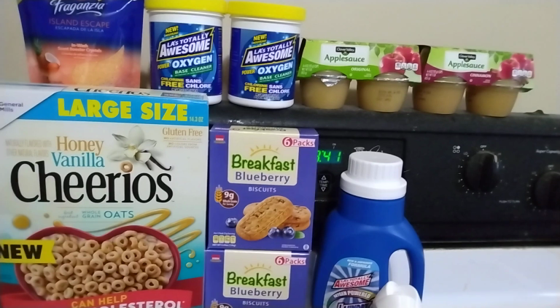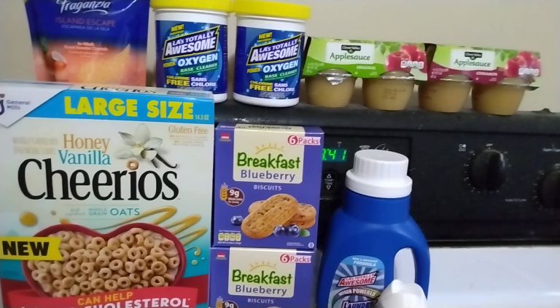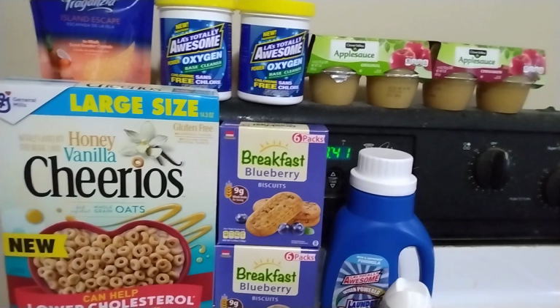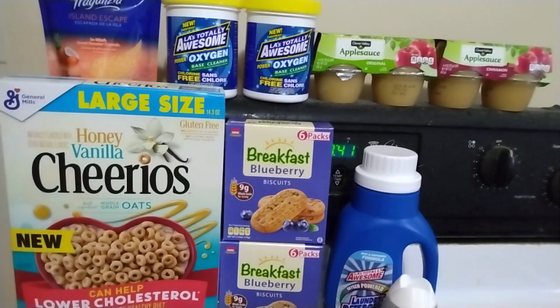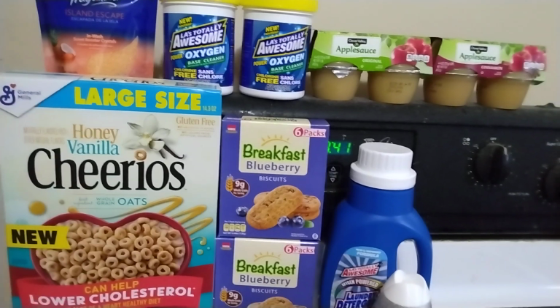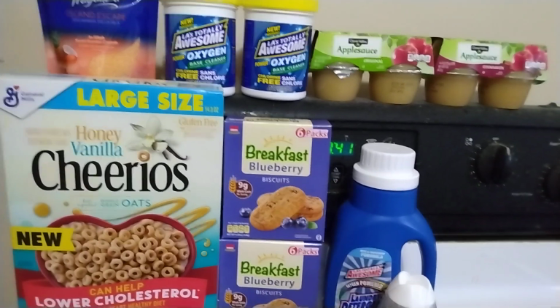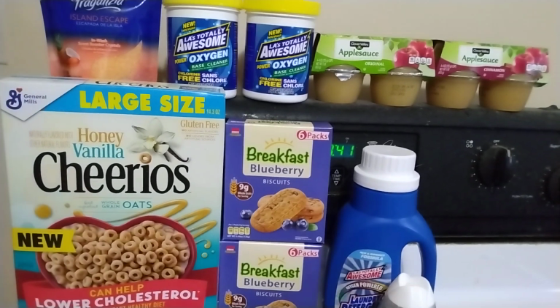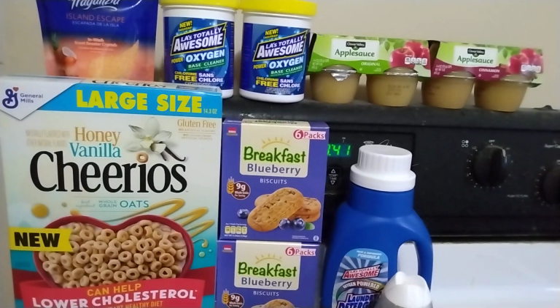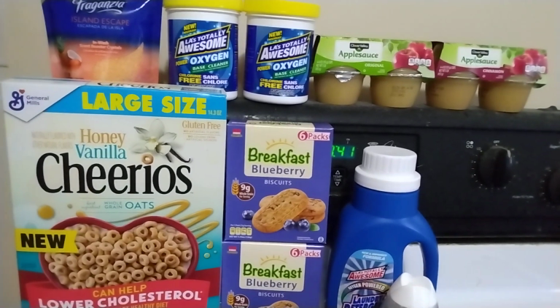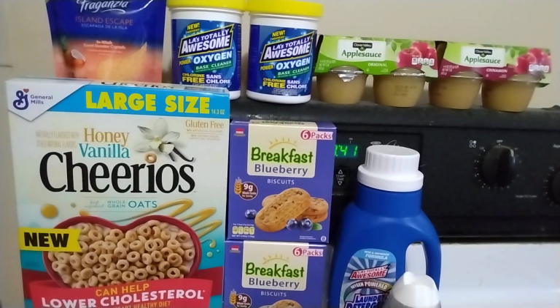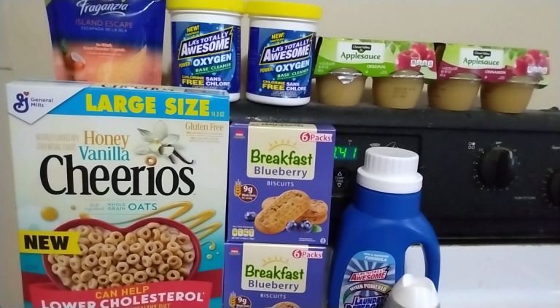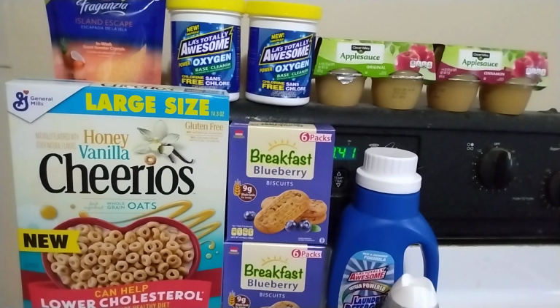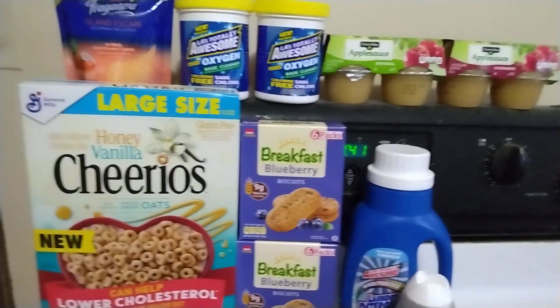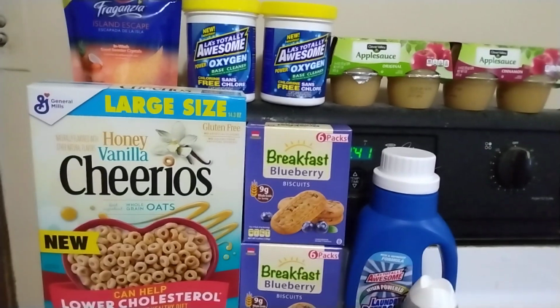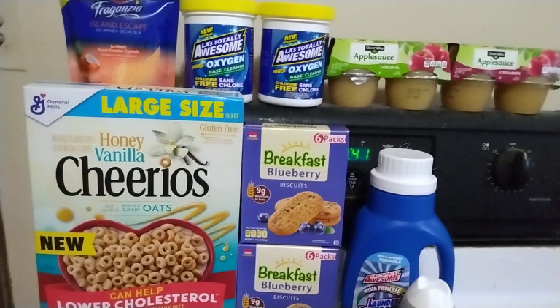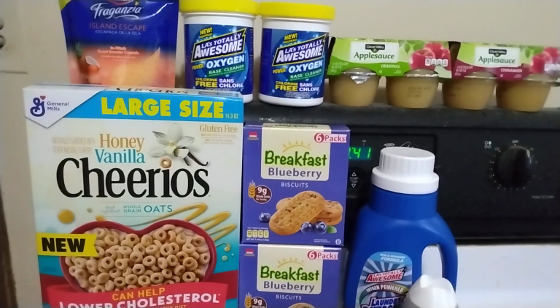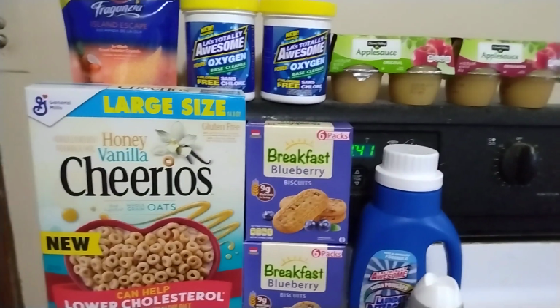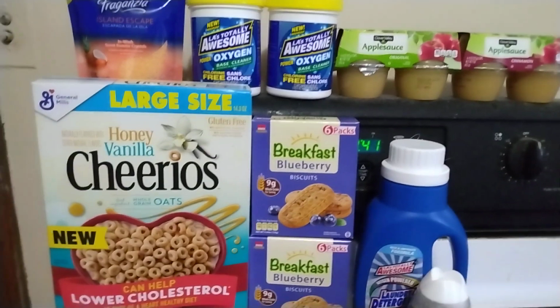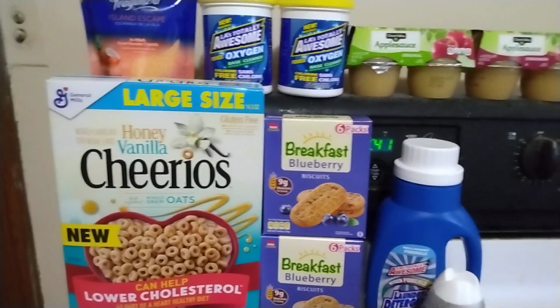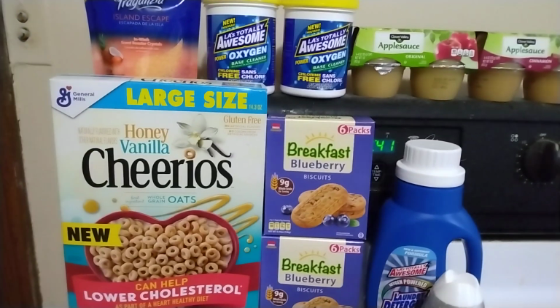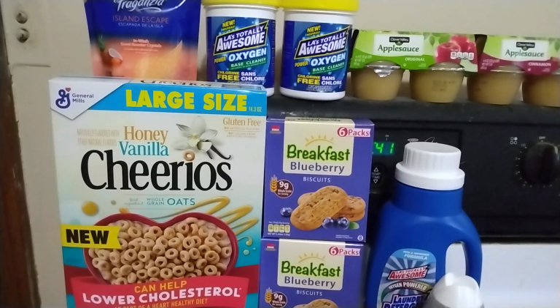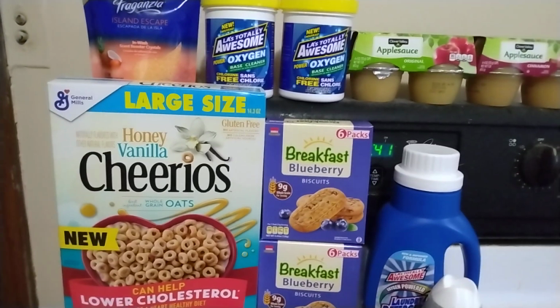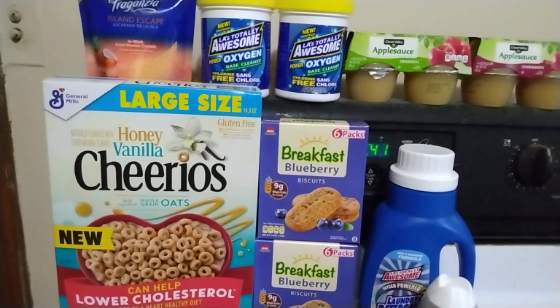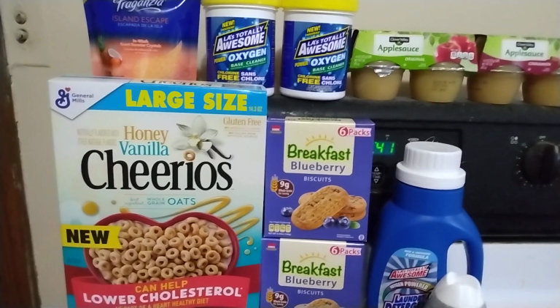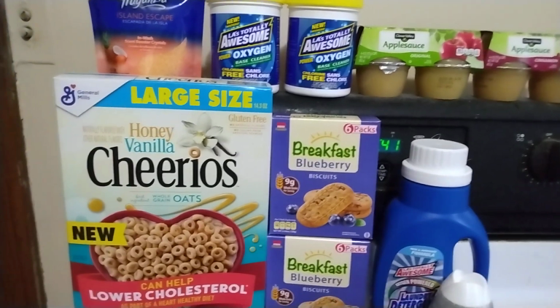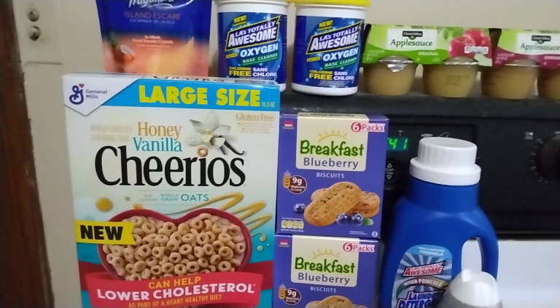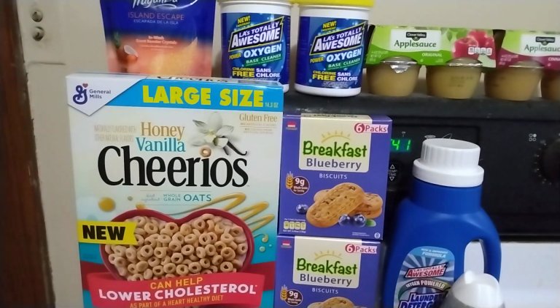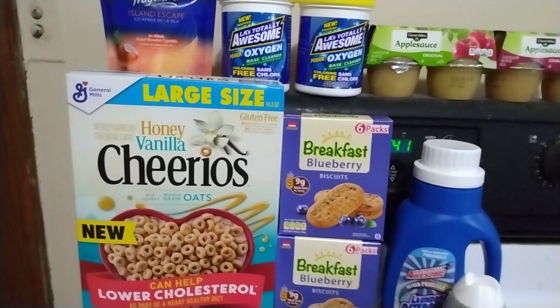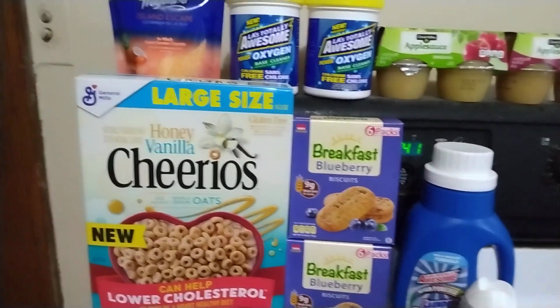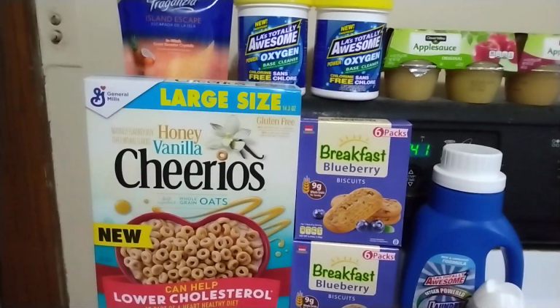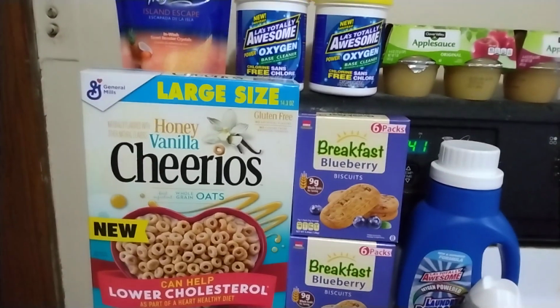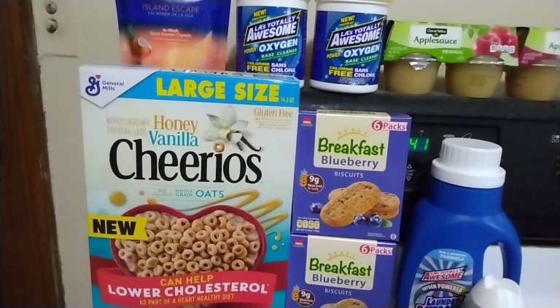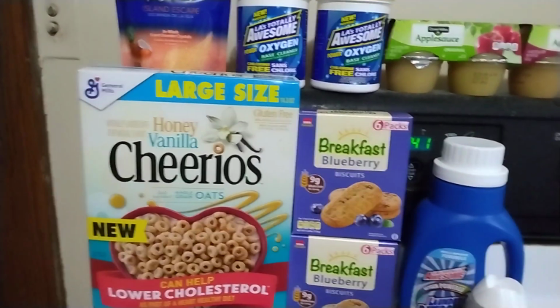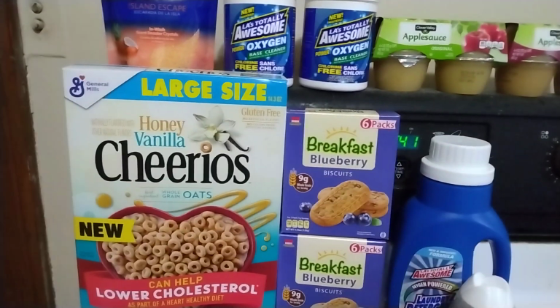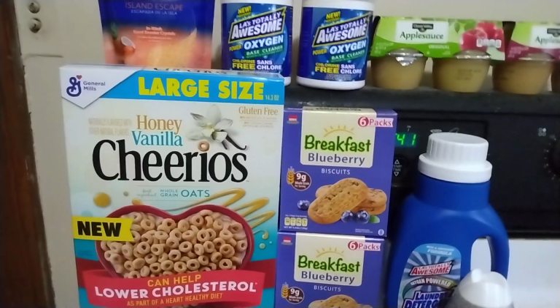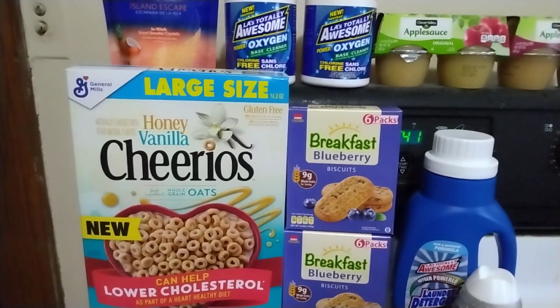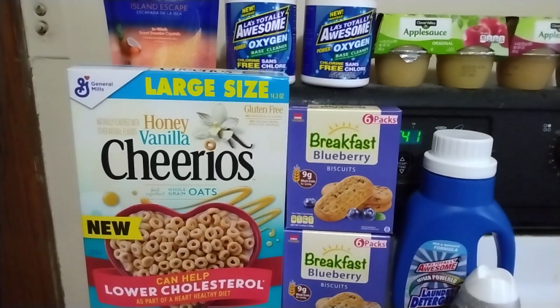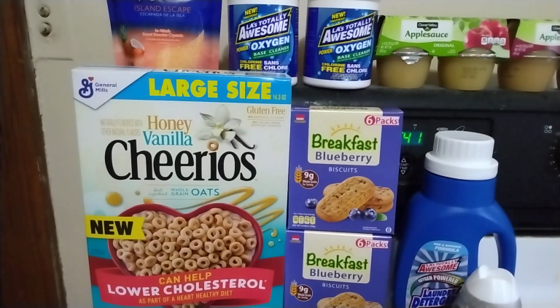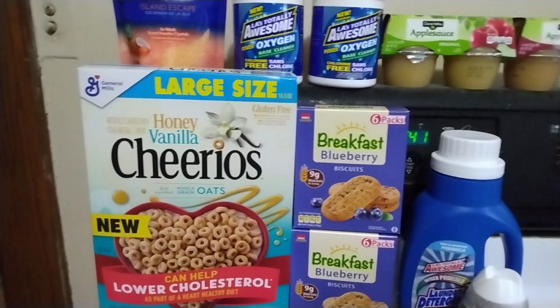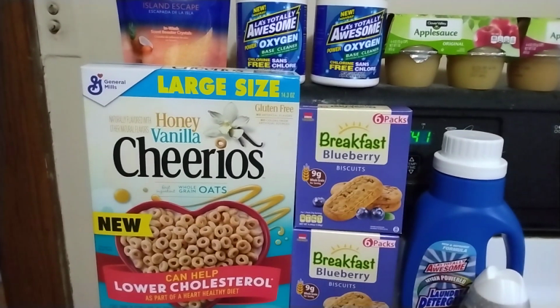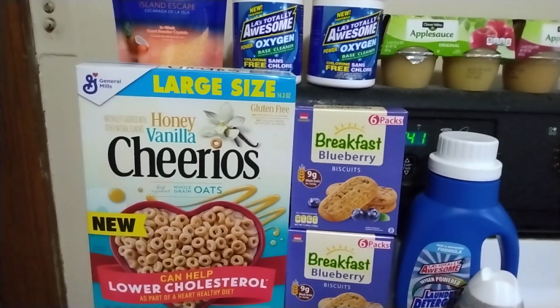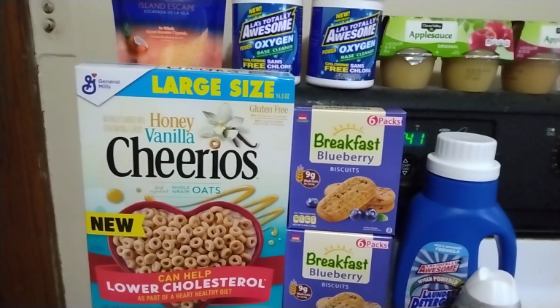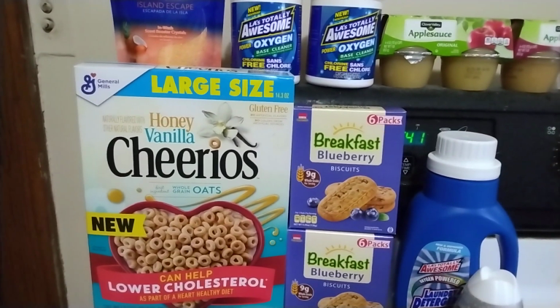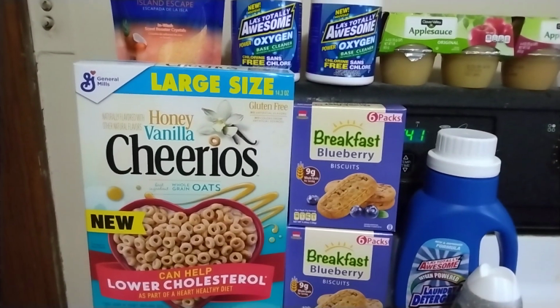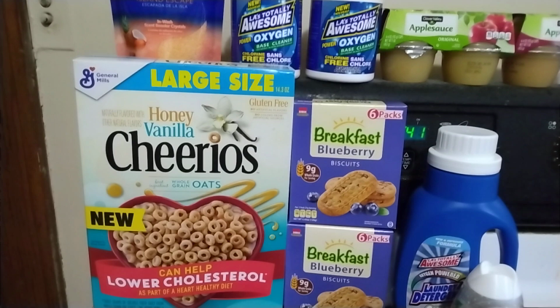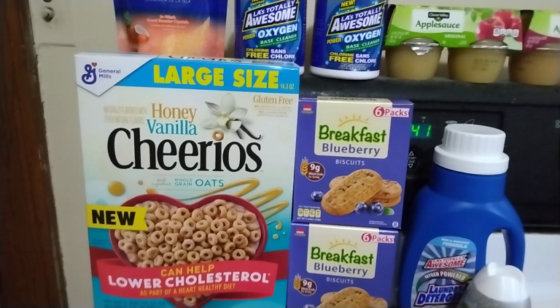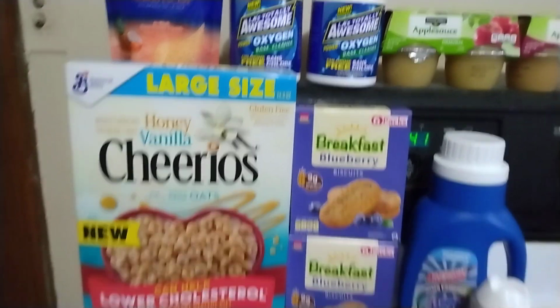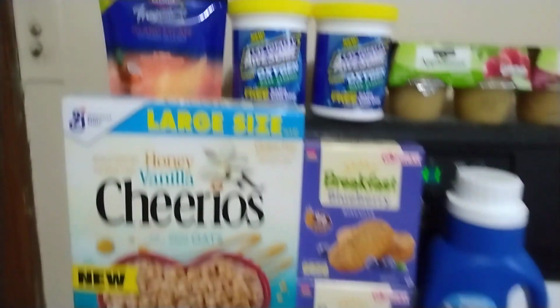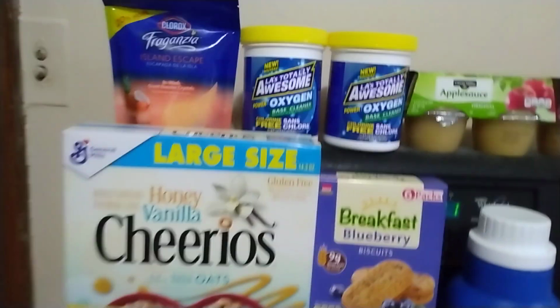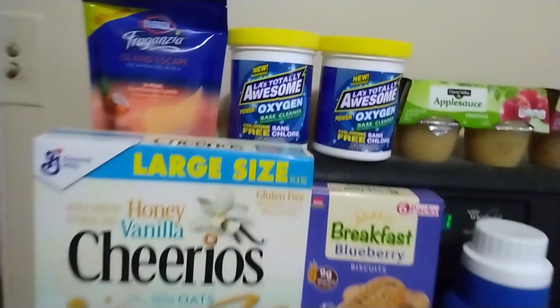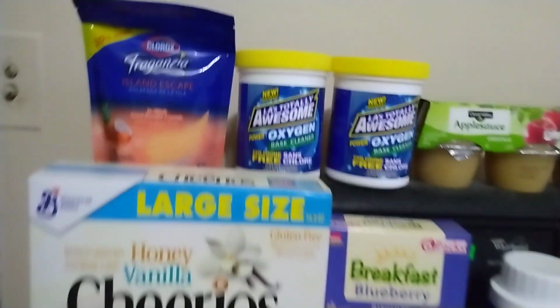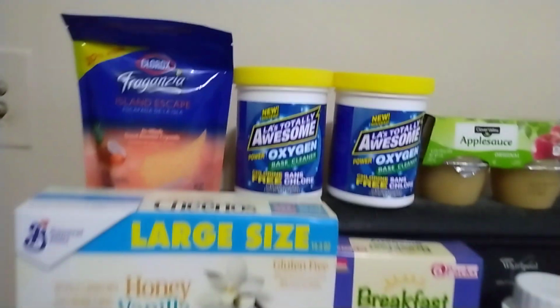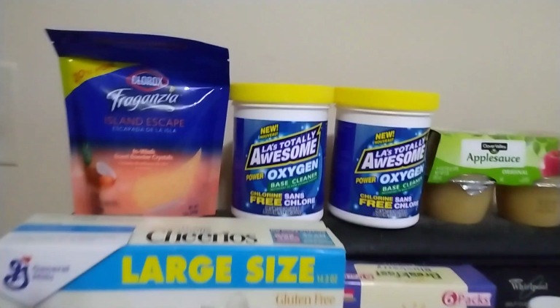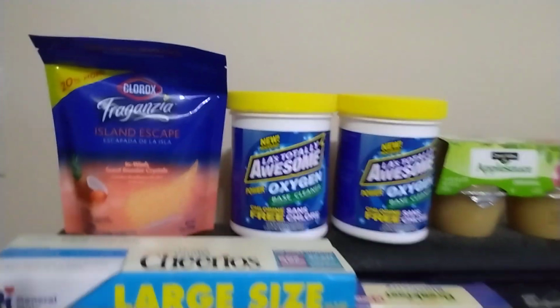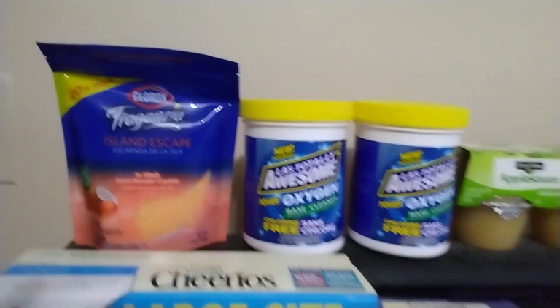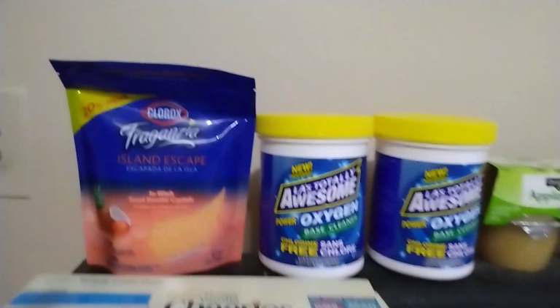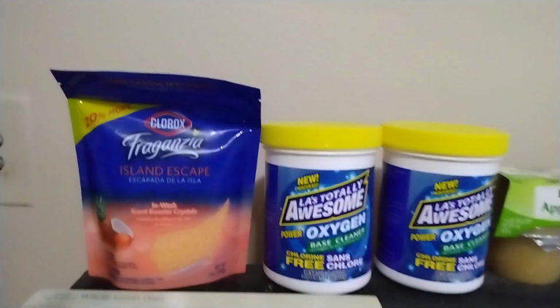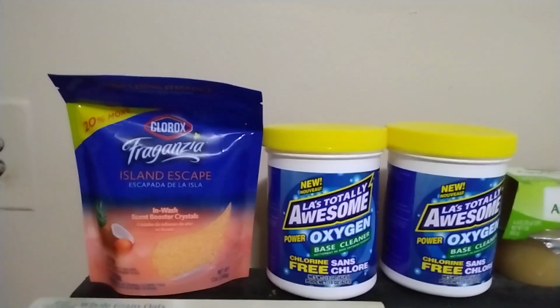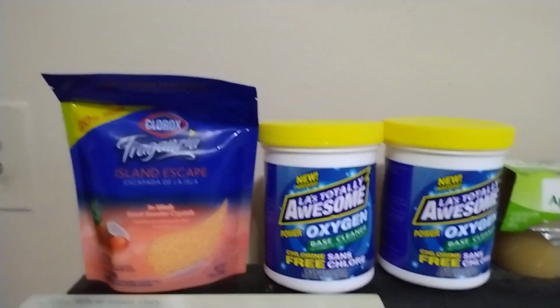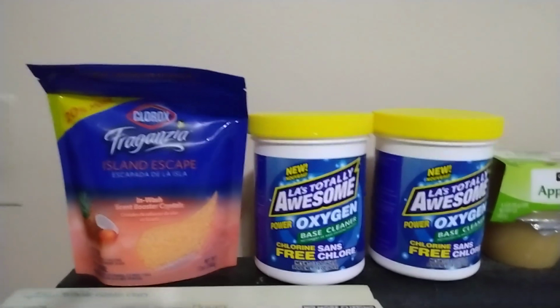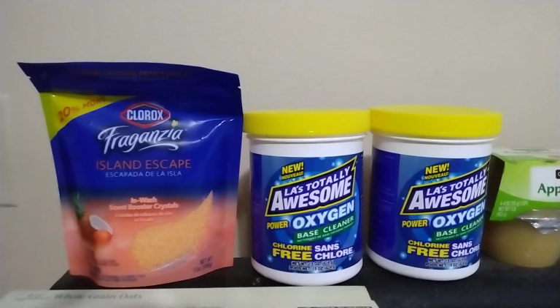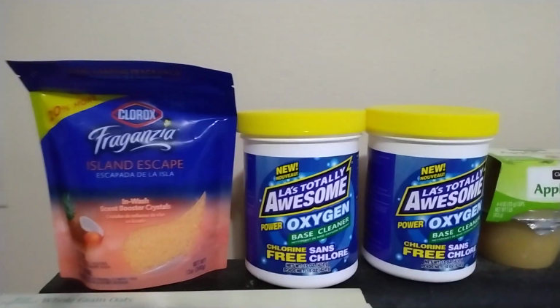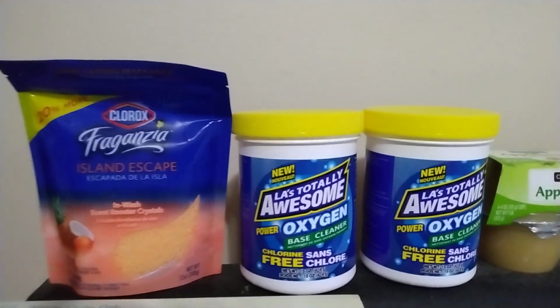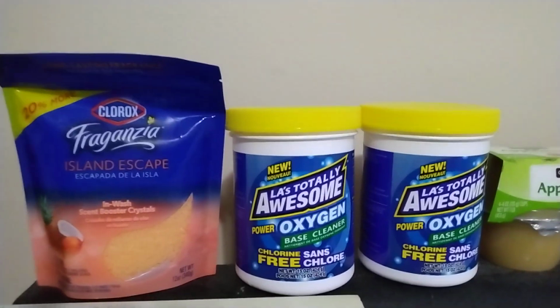Good morning! I have a small shopping haul to share with you so I will get started. I went to Dollar General and I went to Dollar Tree and I will start with the Dollar General portion.